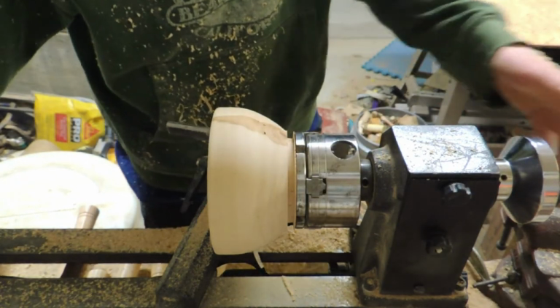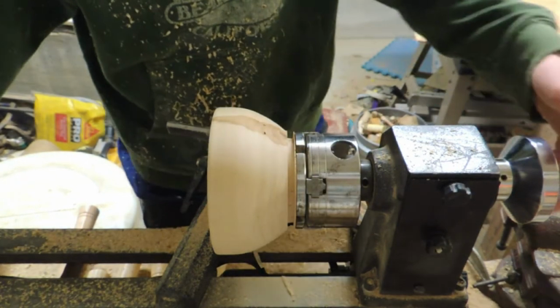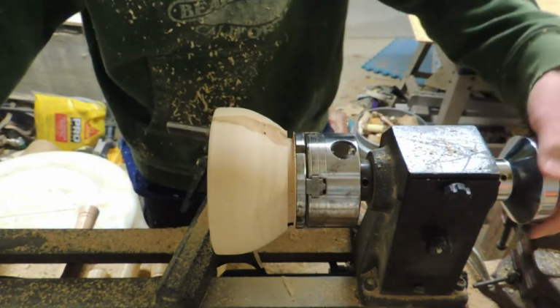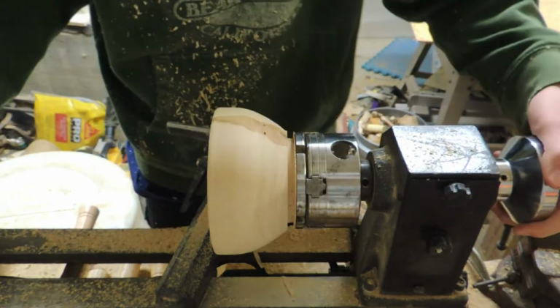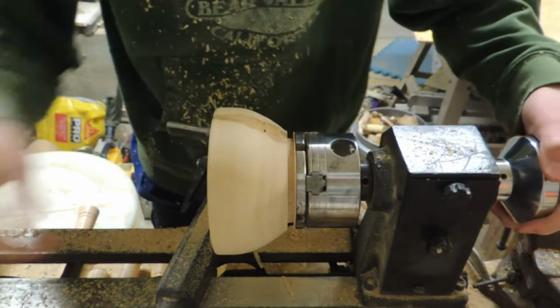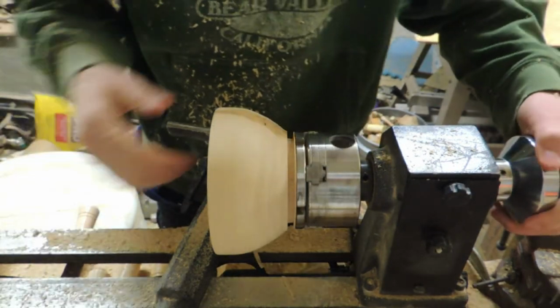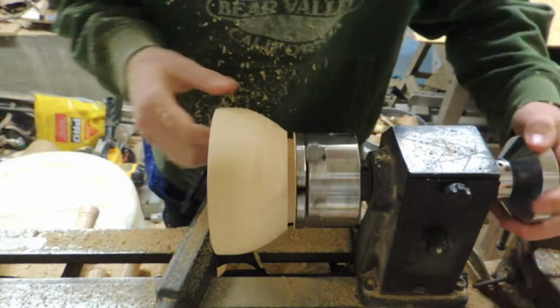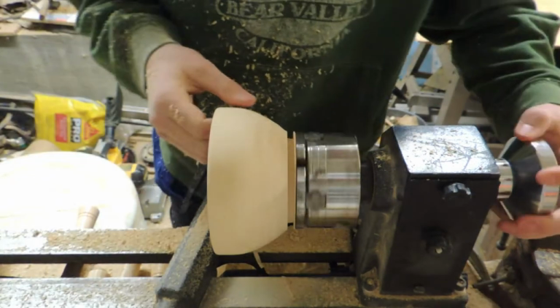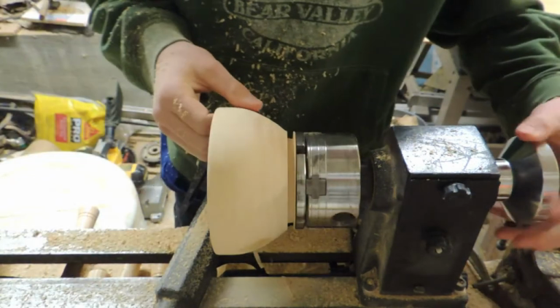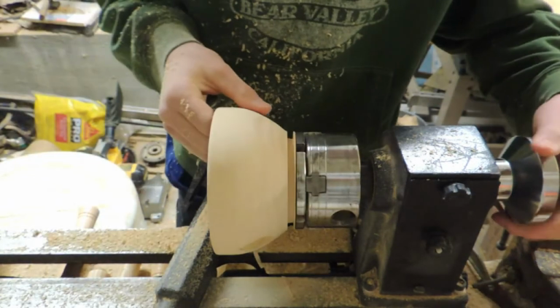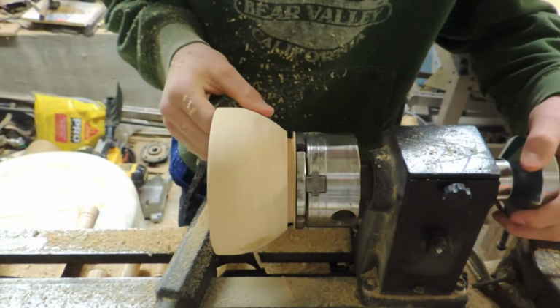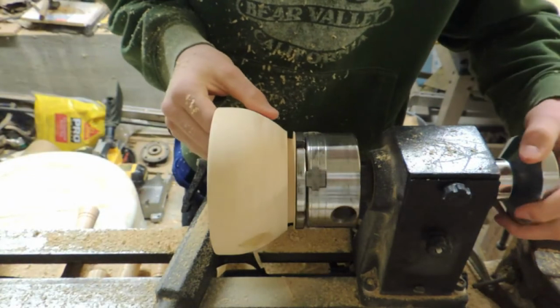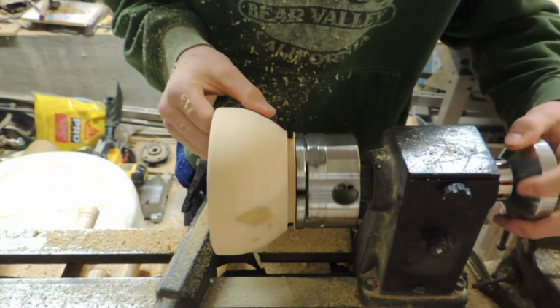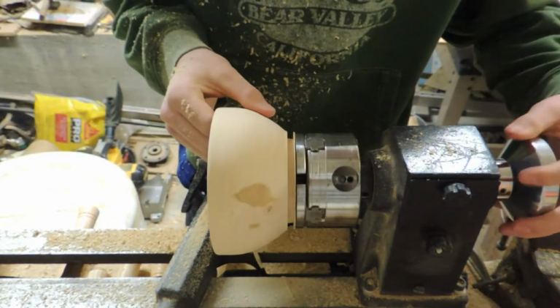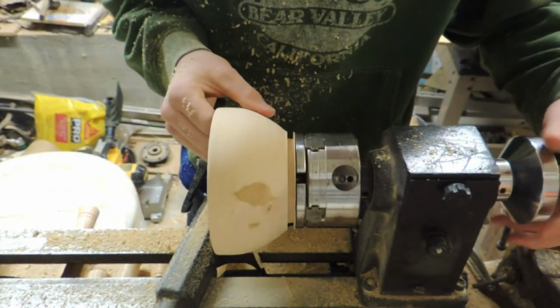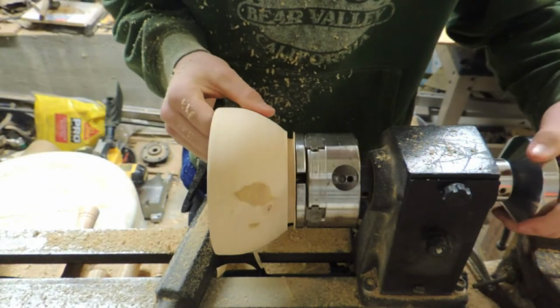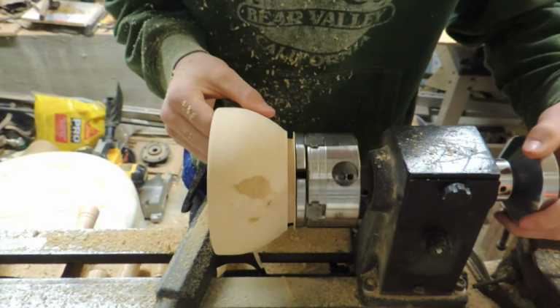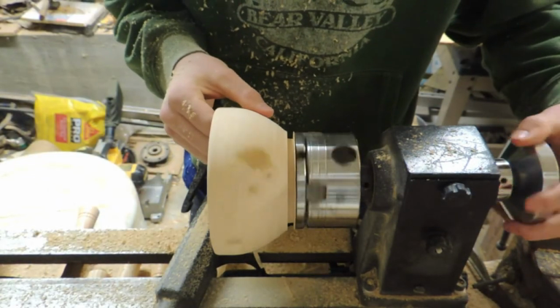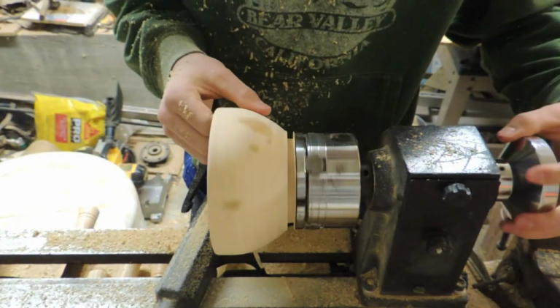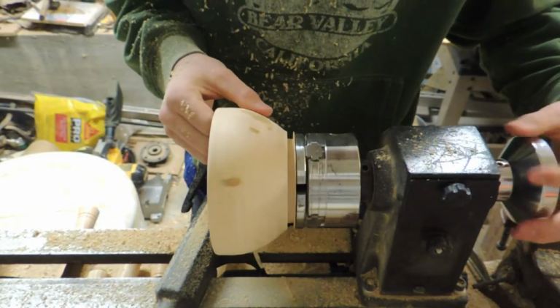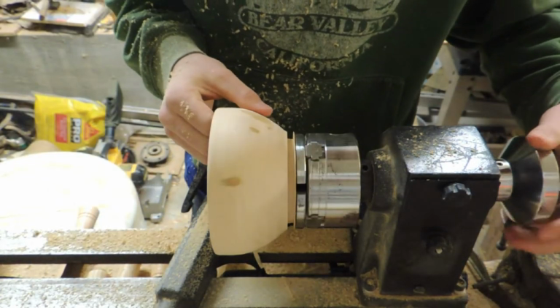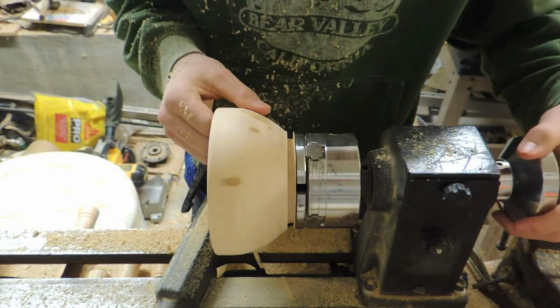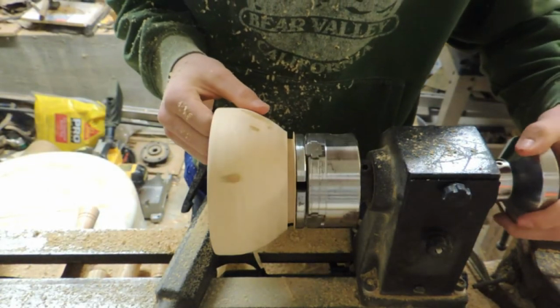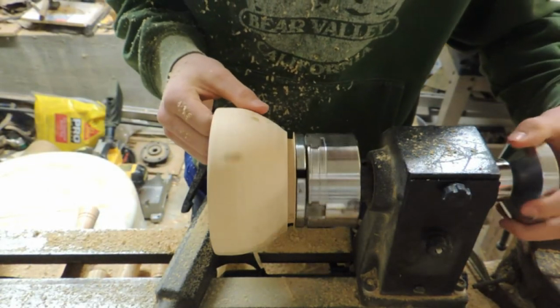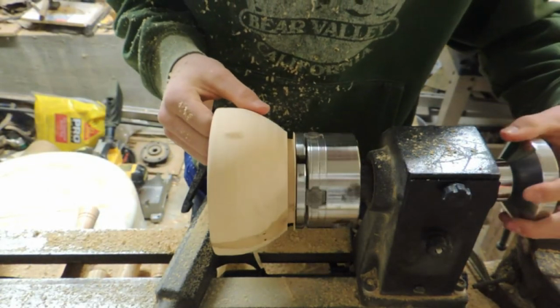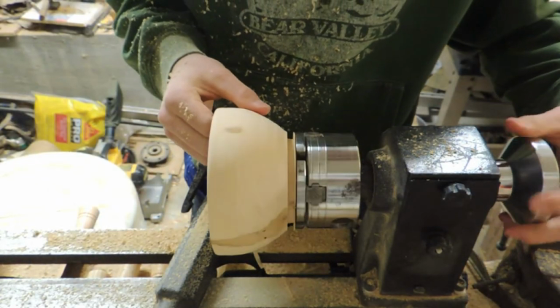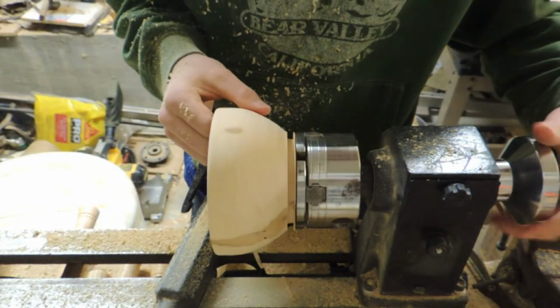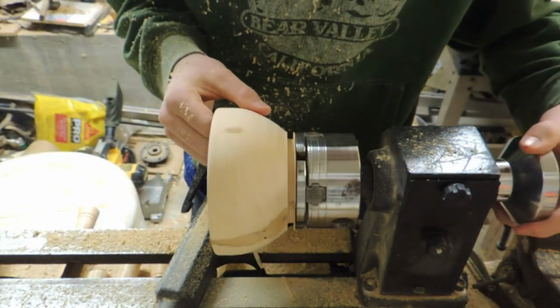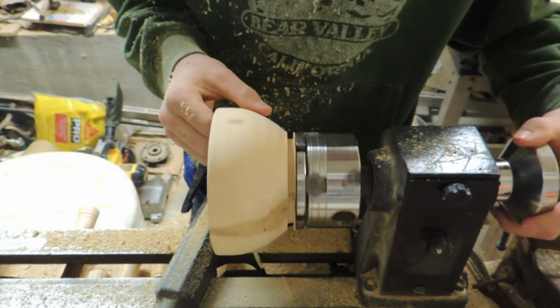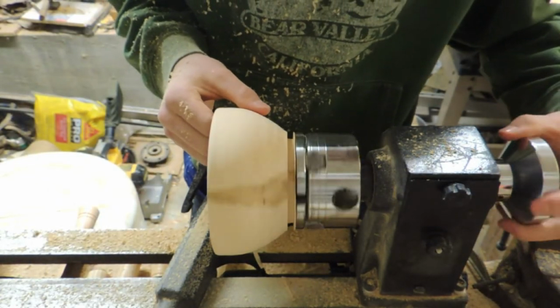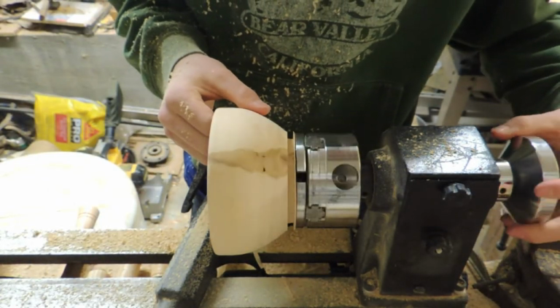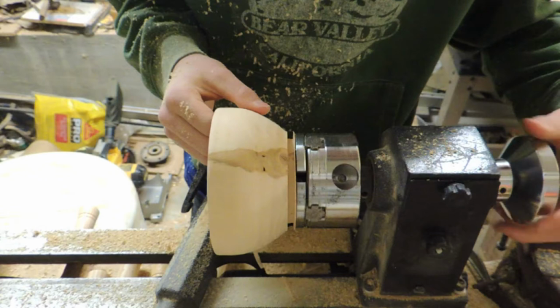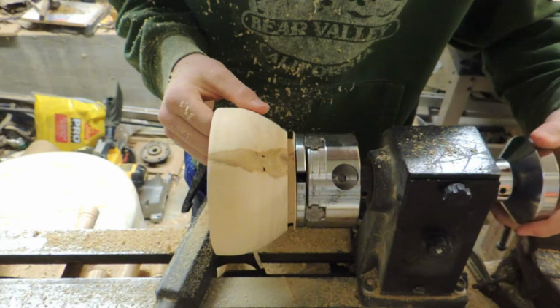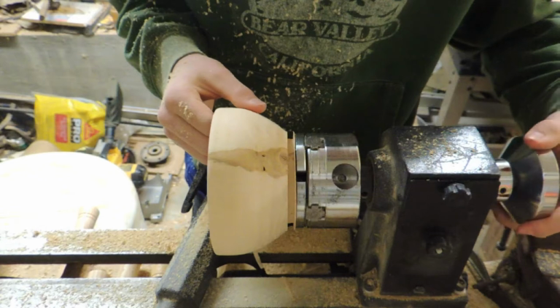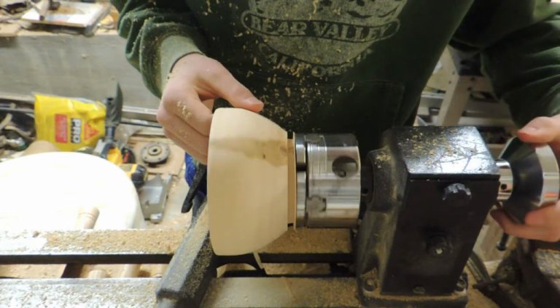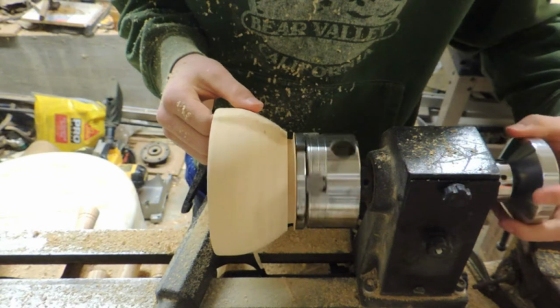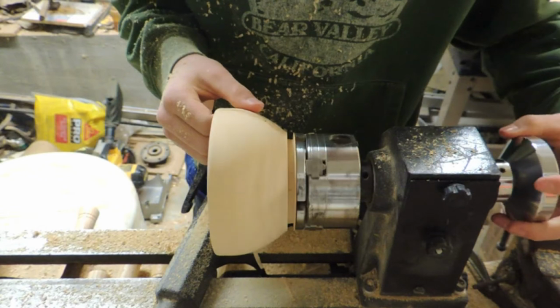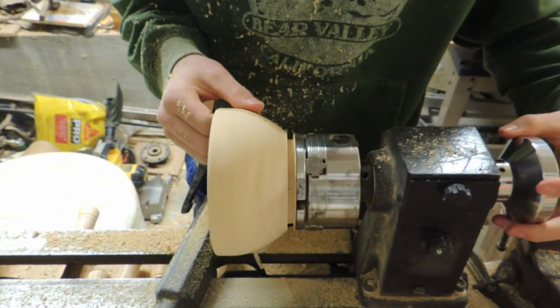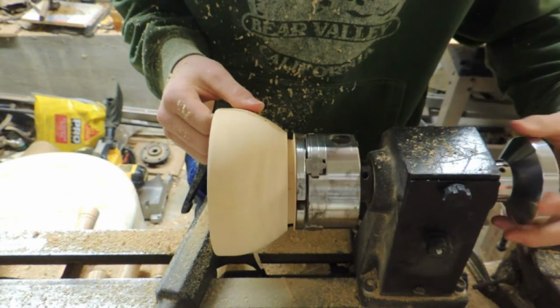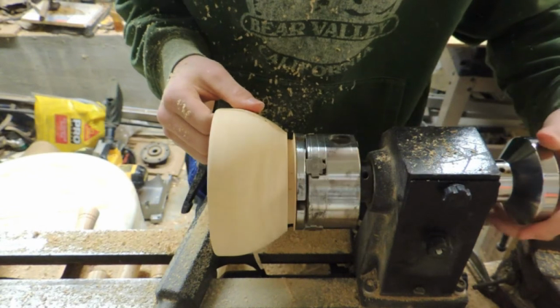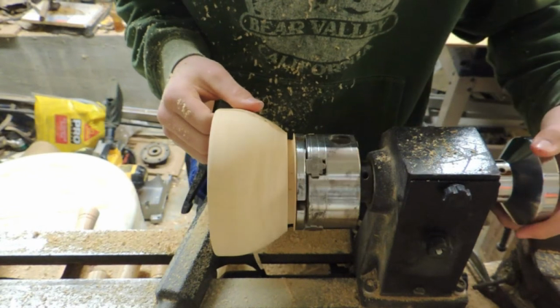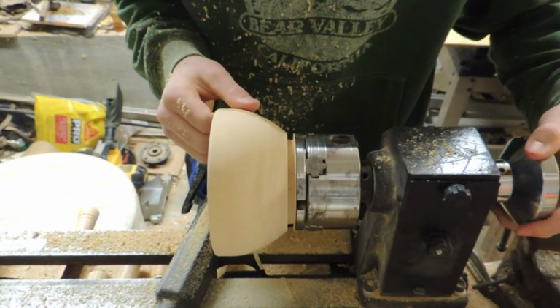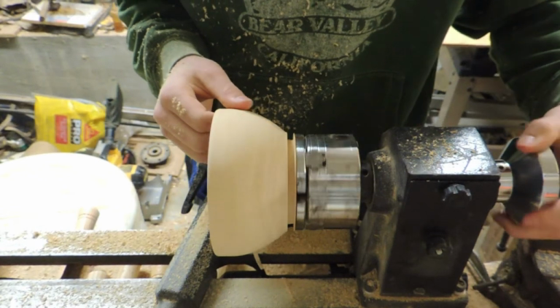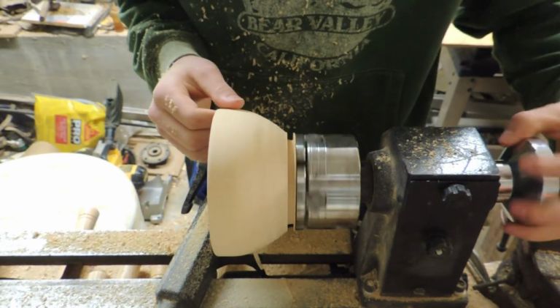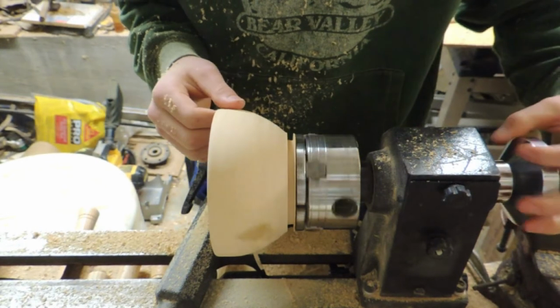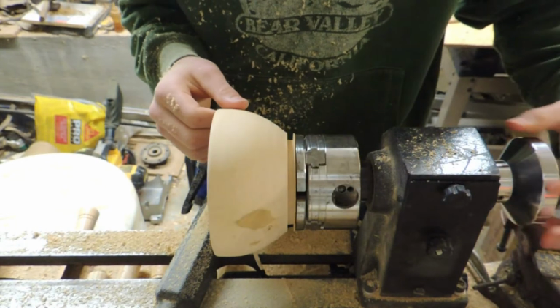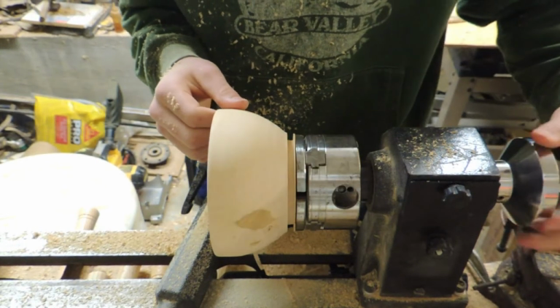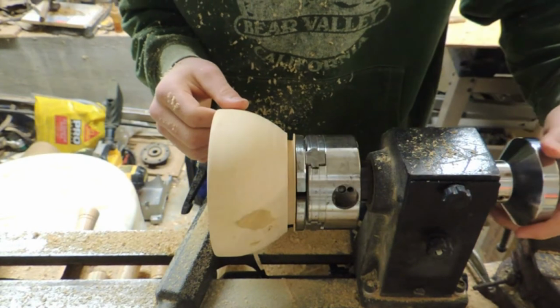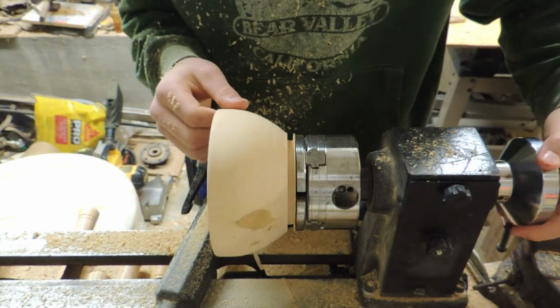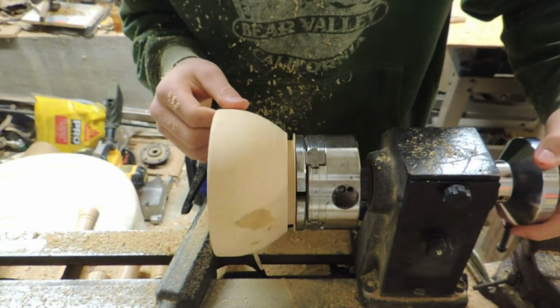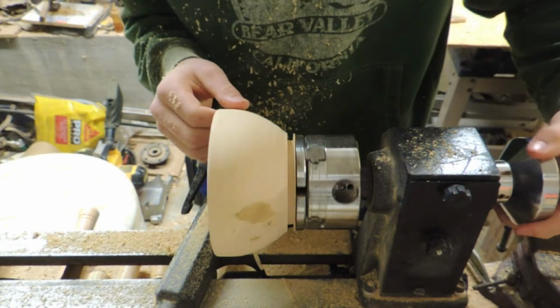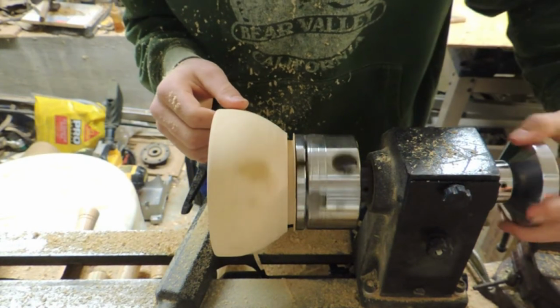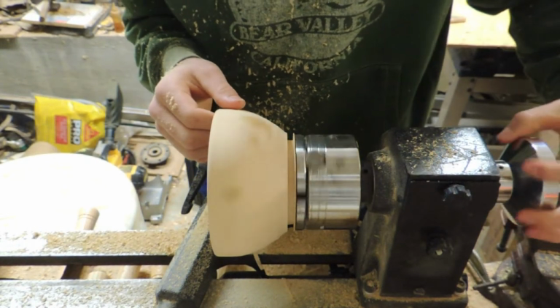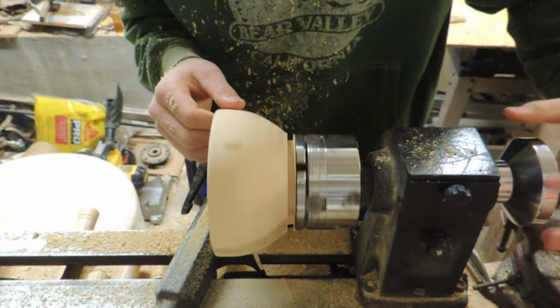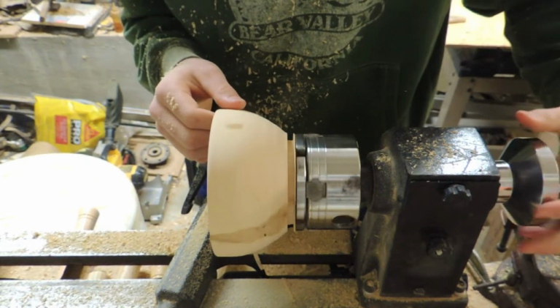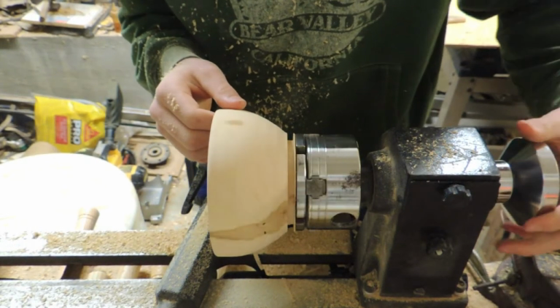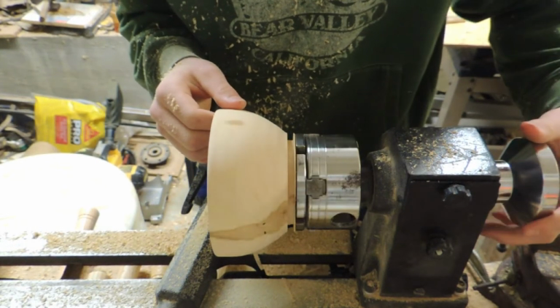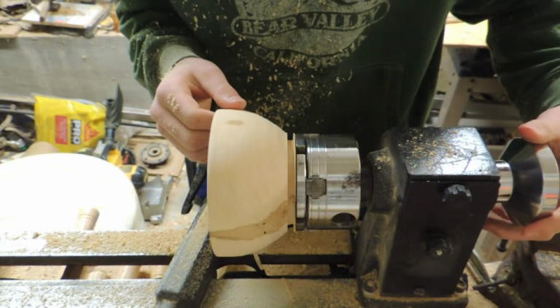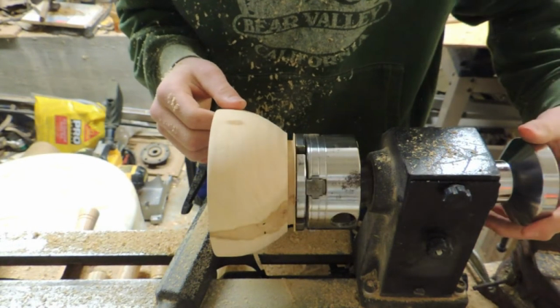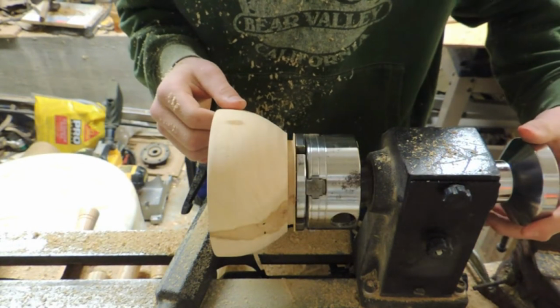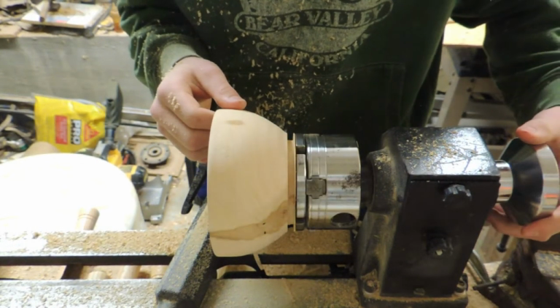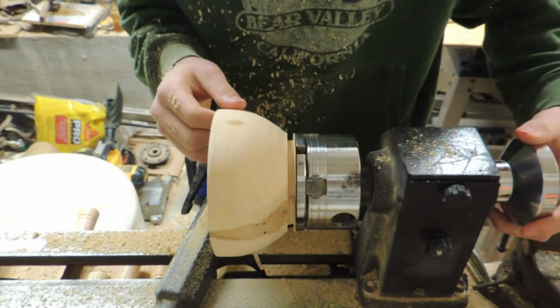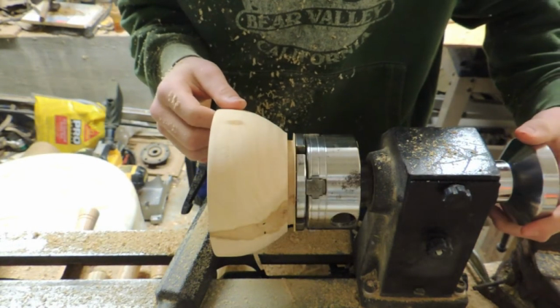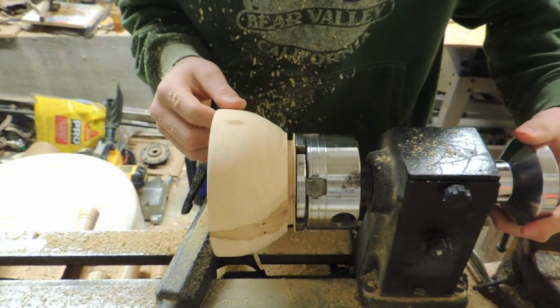Now that I've got the outside mostly shaped the way I want it, it's time to move on to the inside.